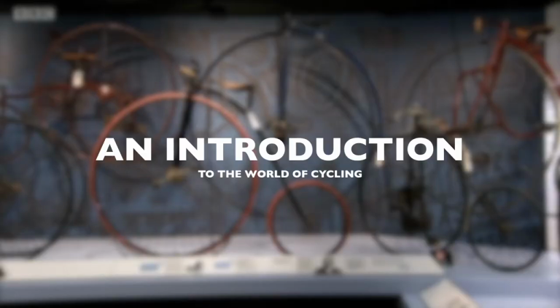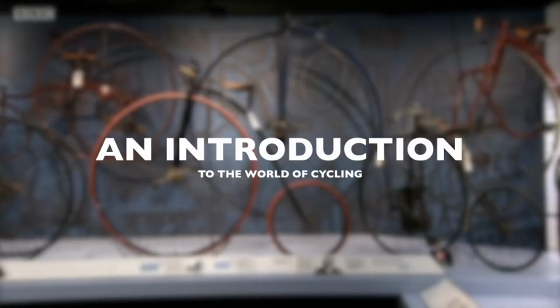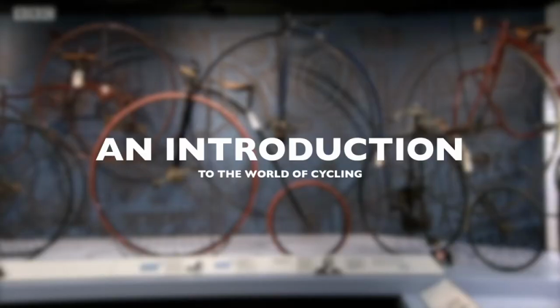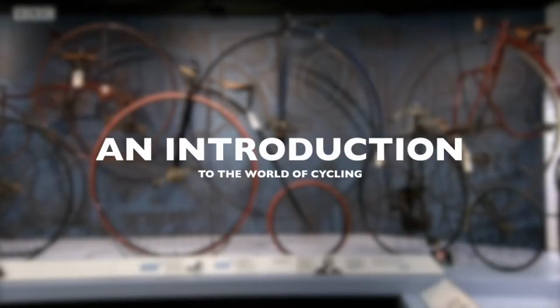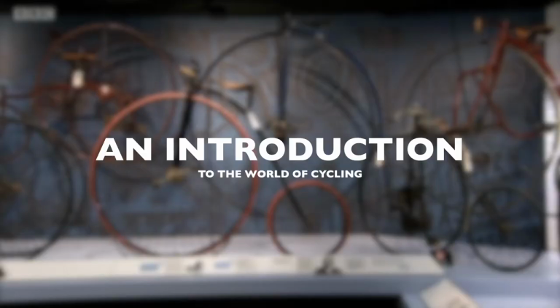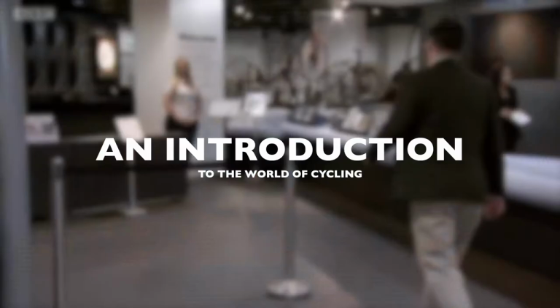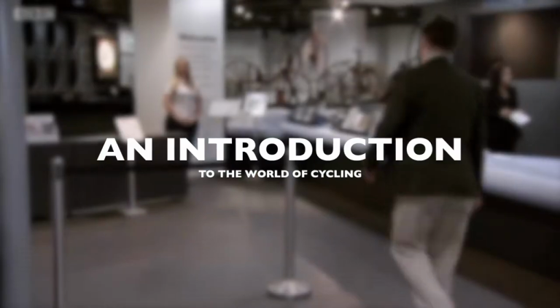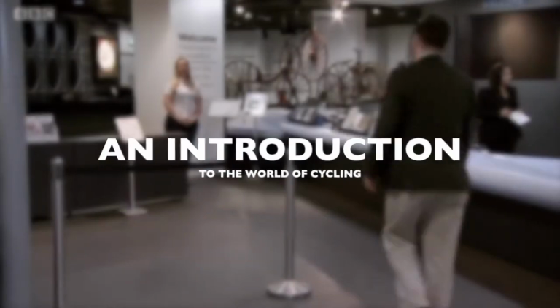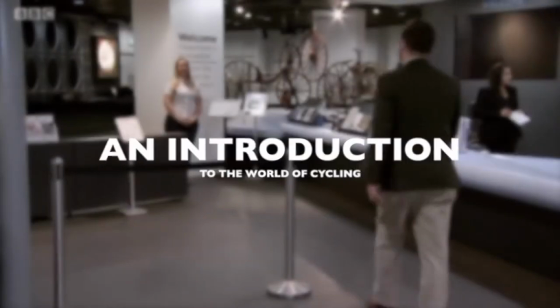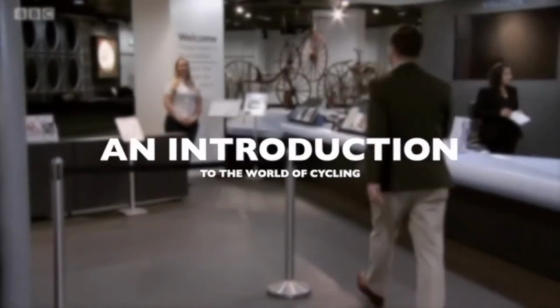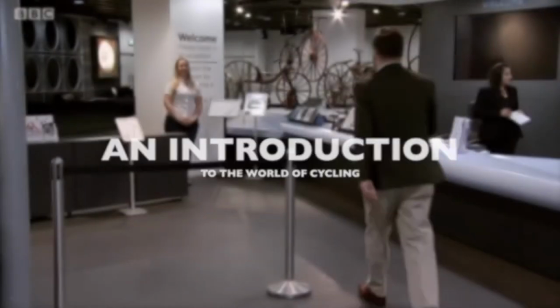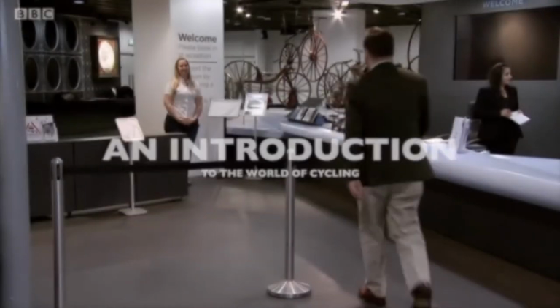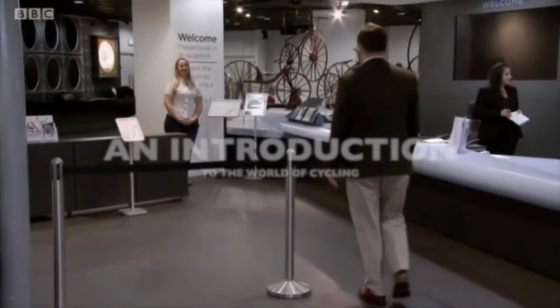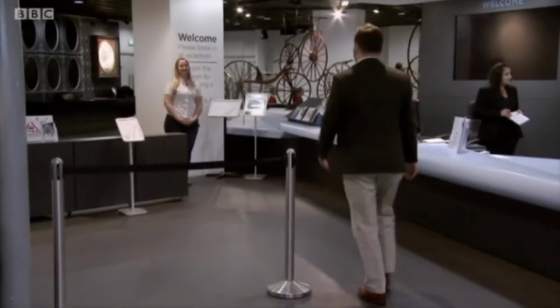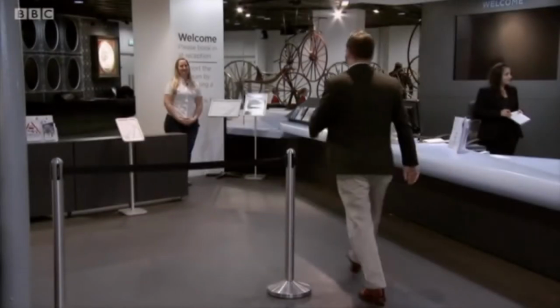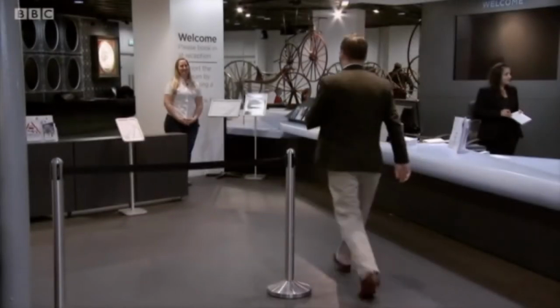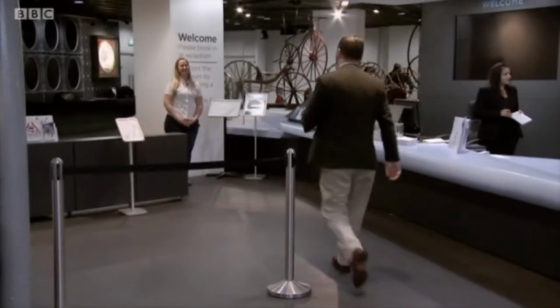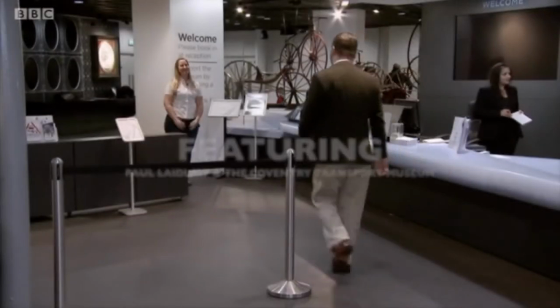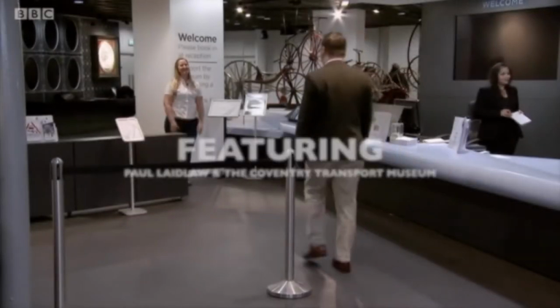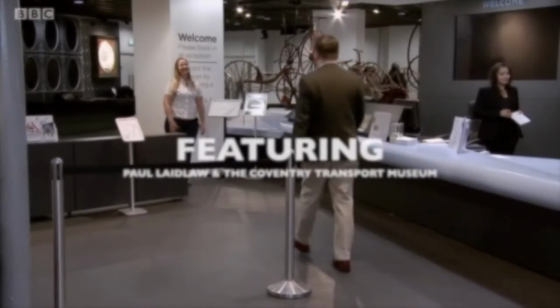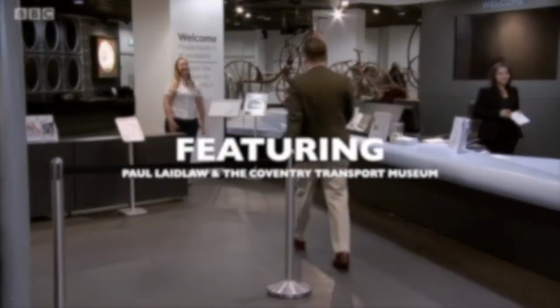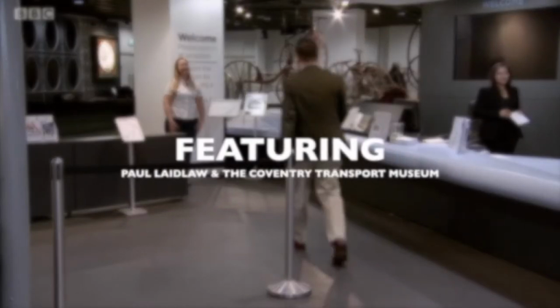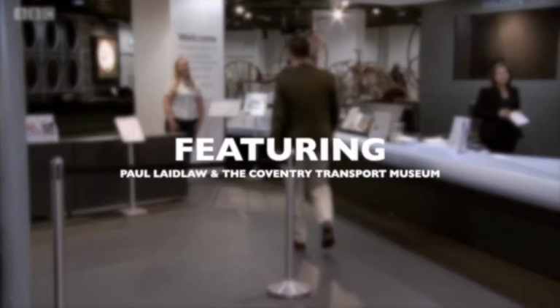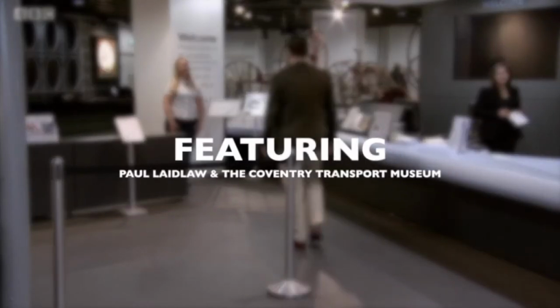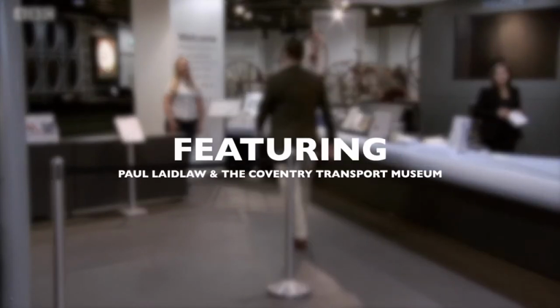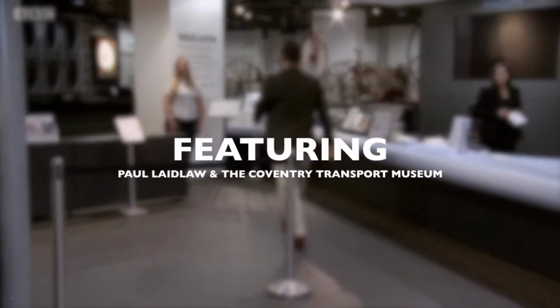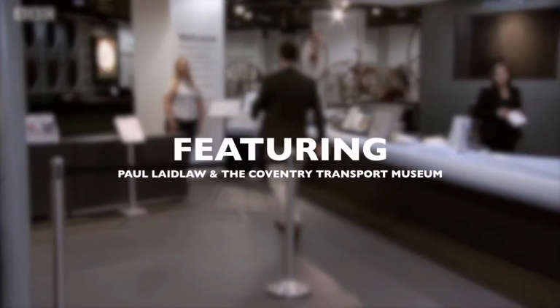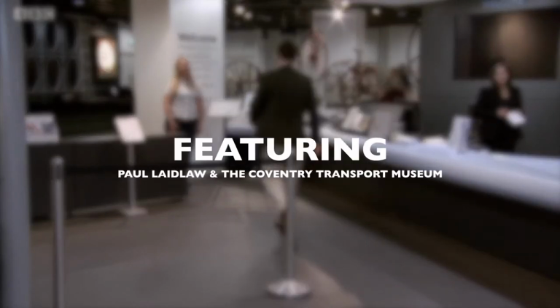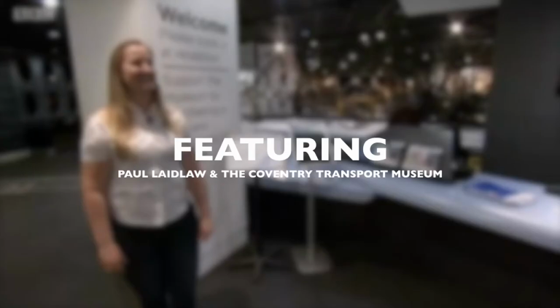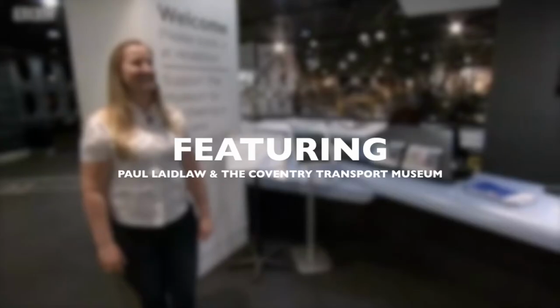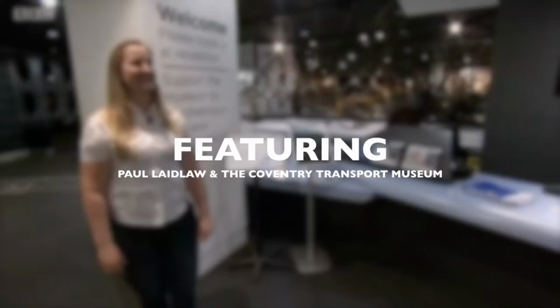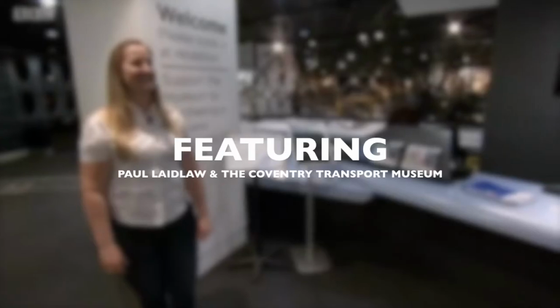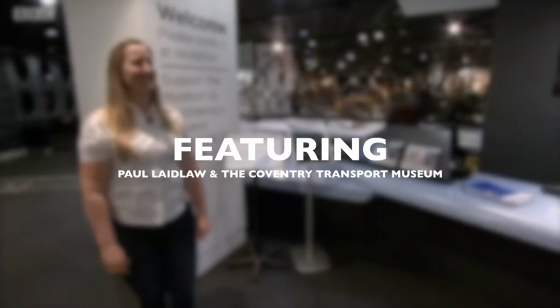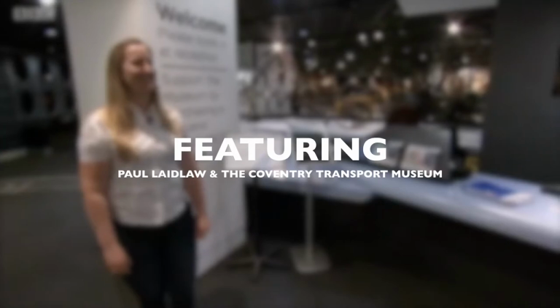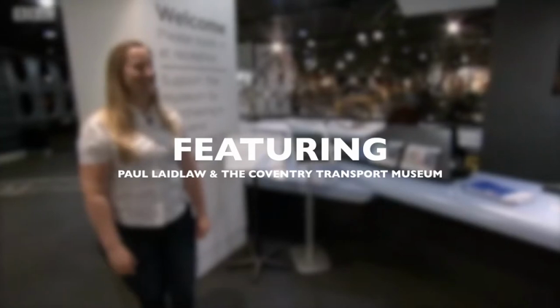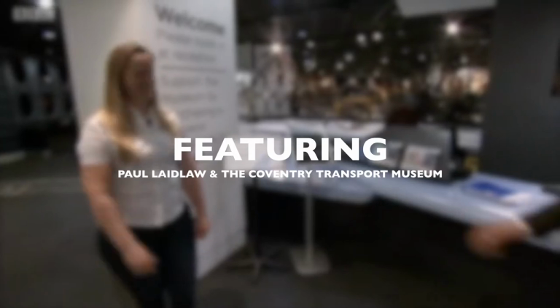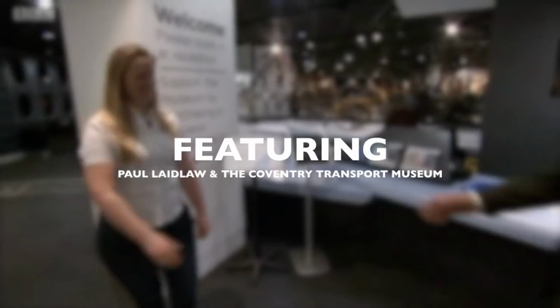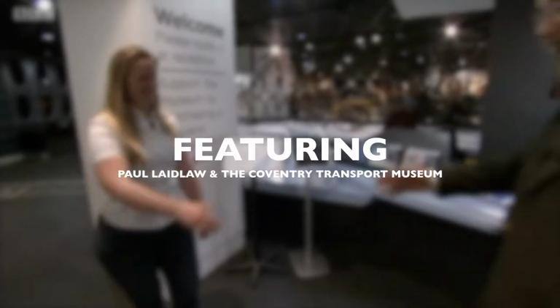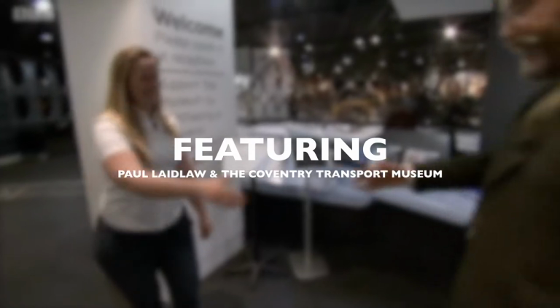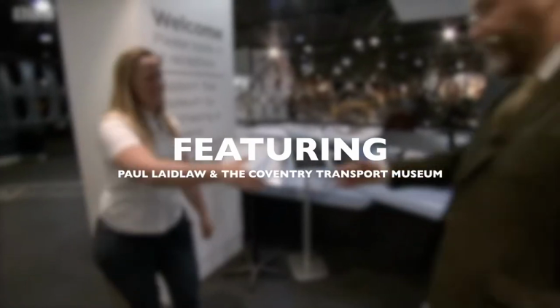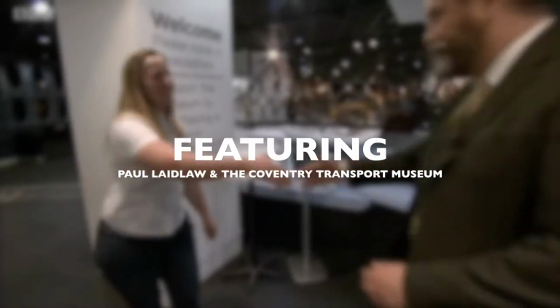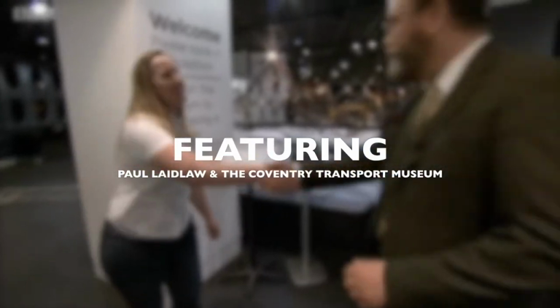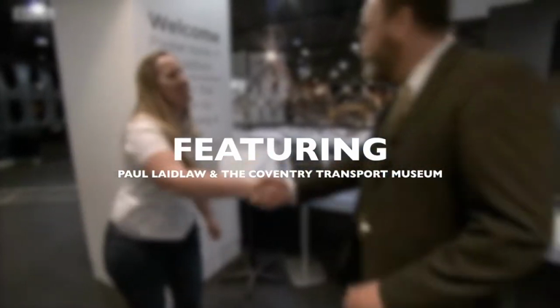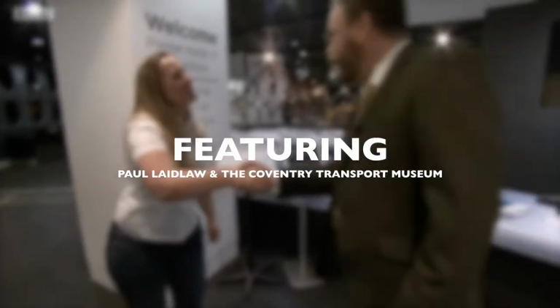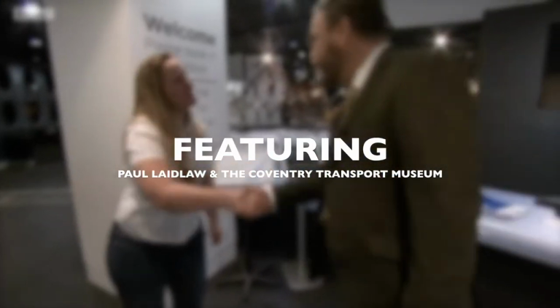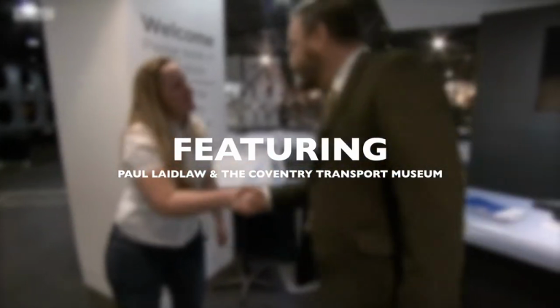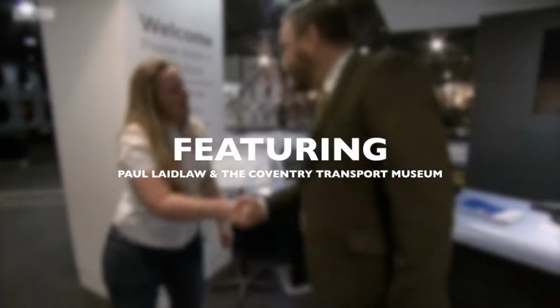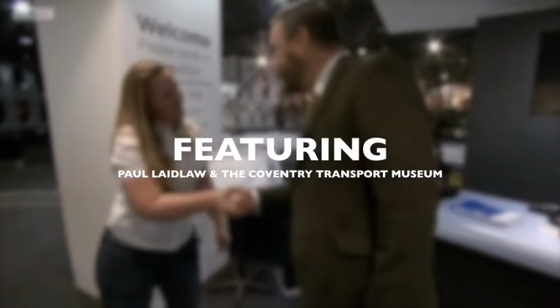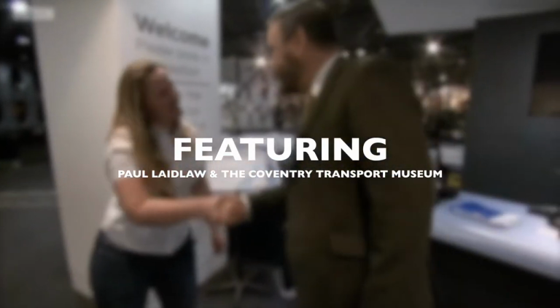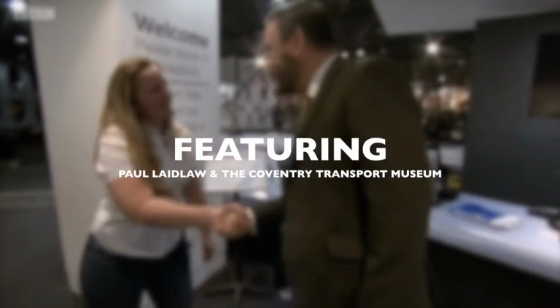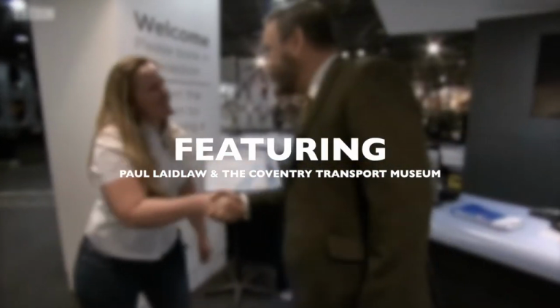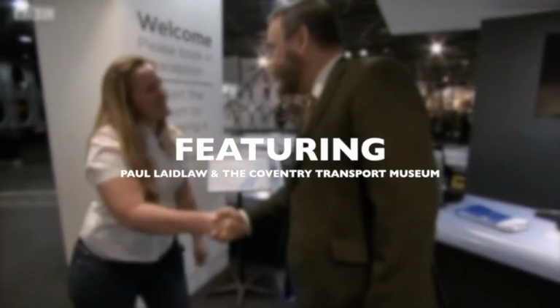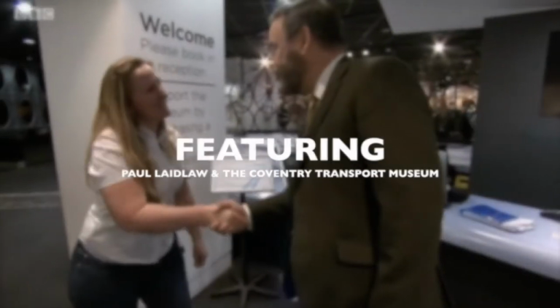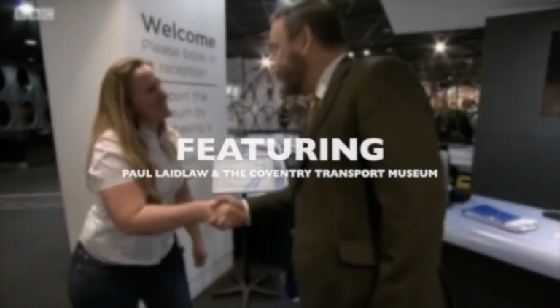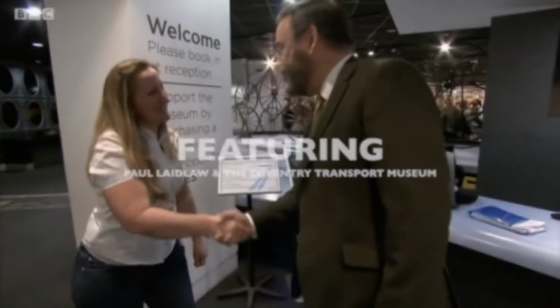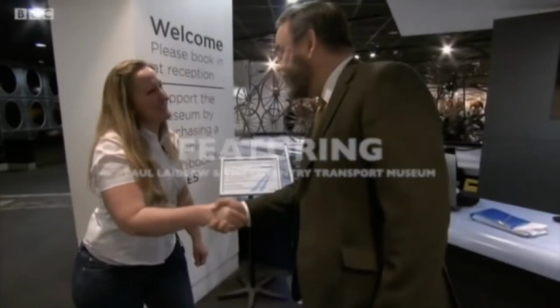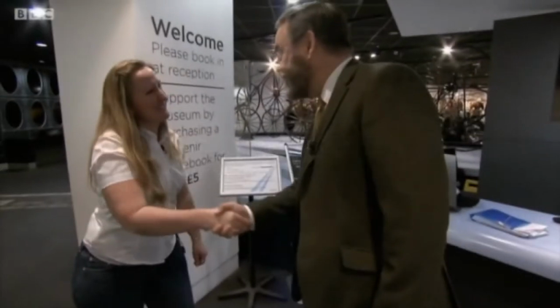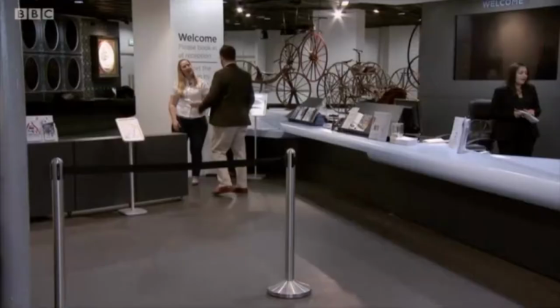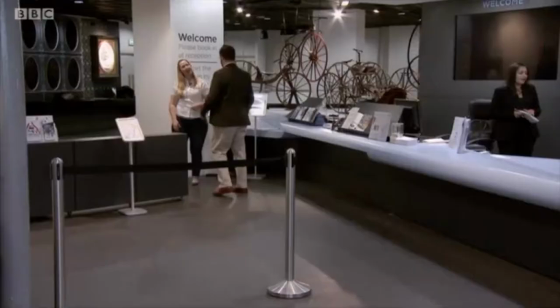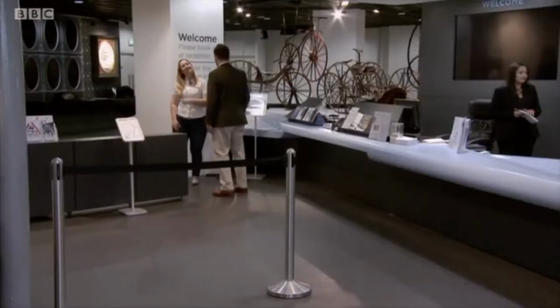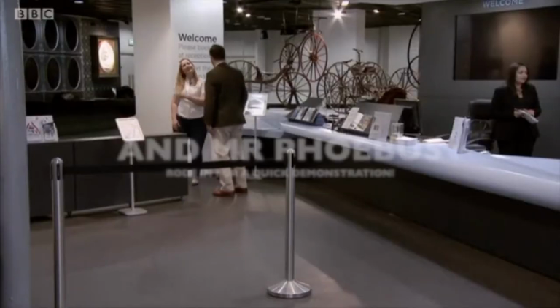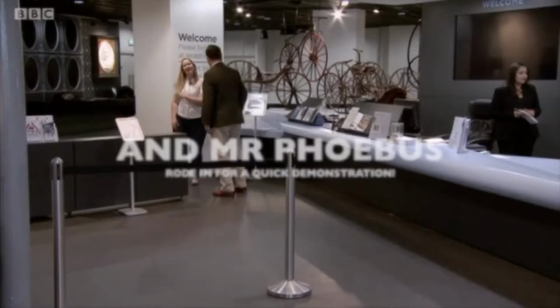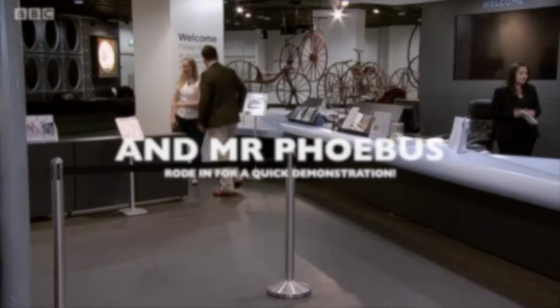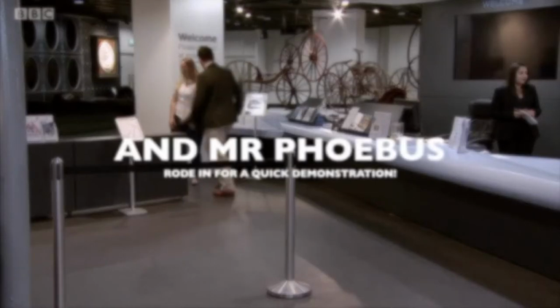Here to show him round is curator Megan Nass. Hello, Megan. Nice to meet you. Likewise.